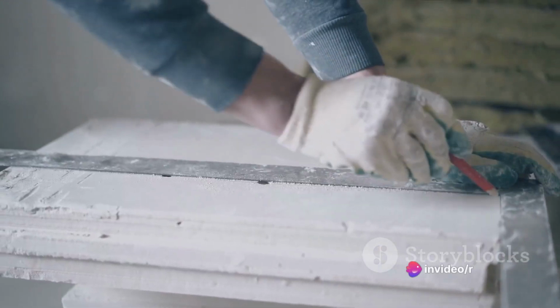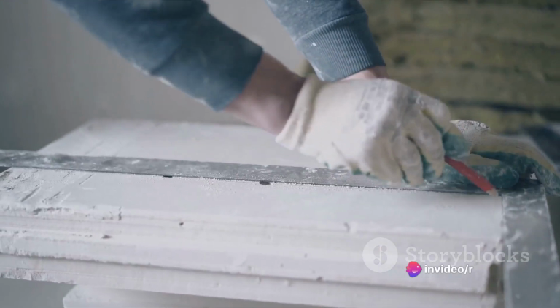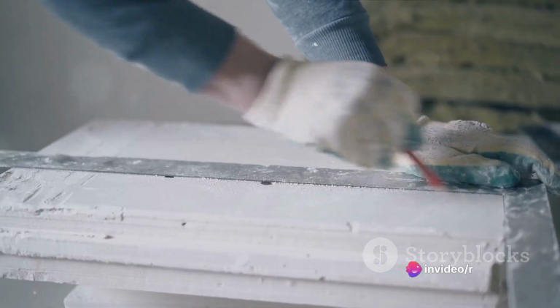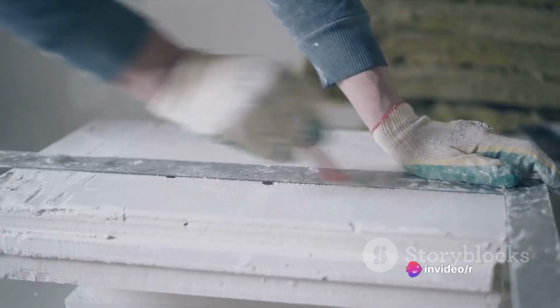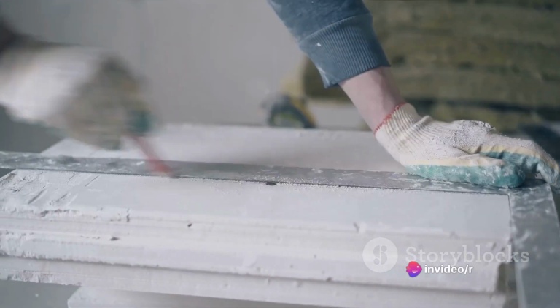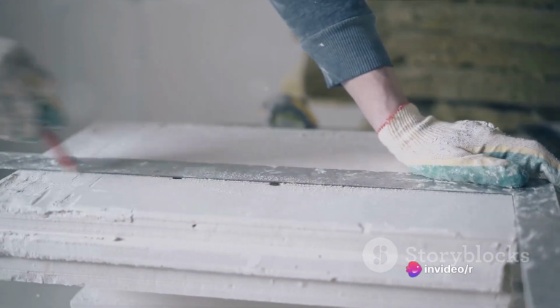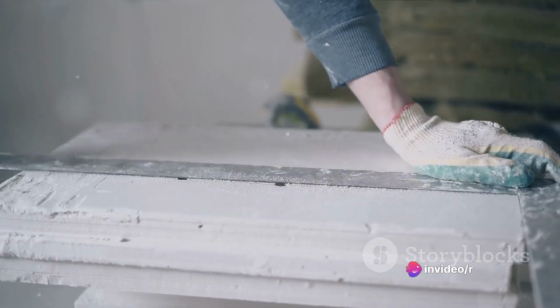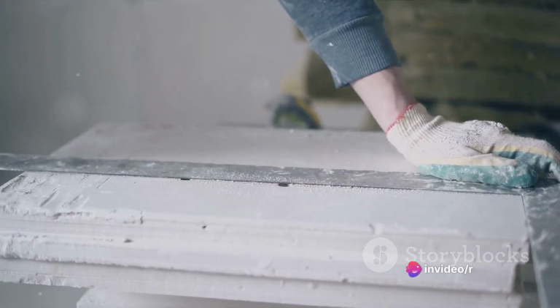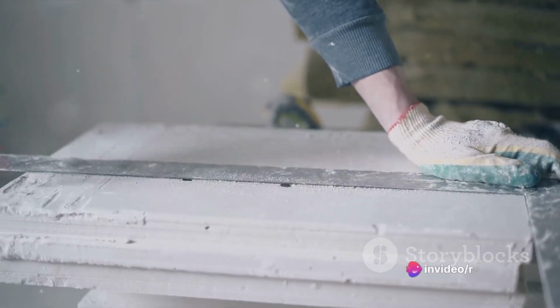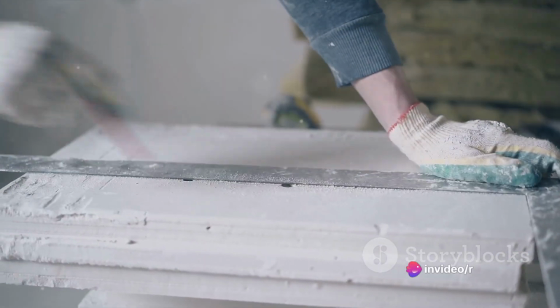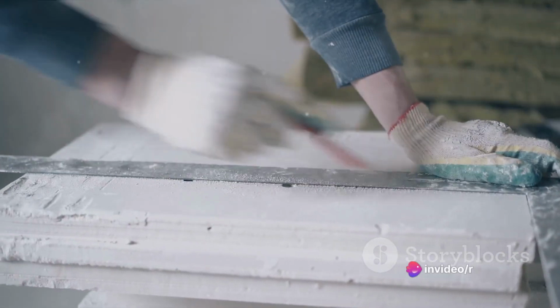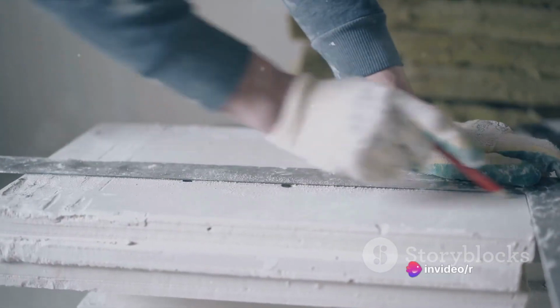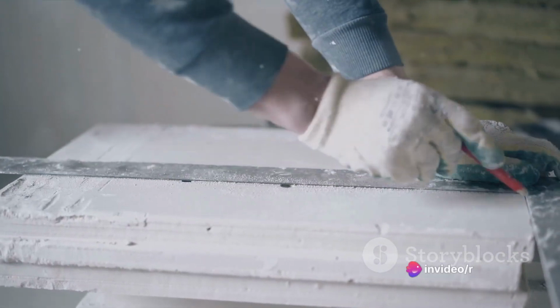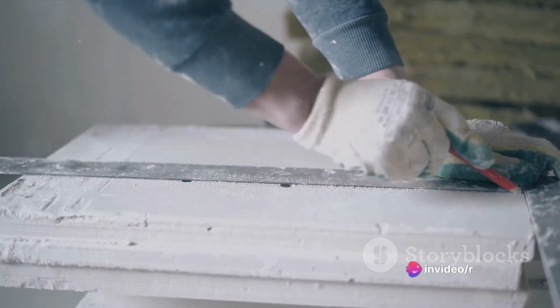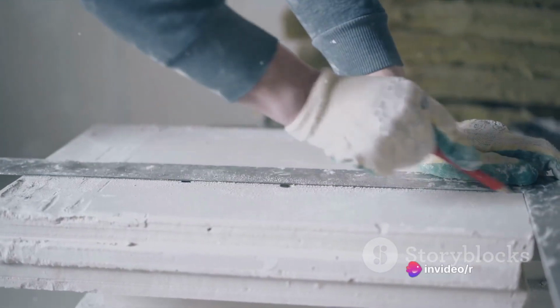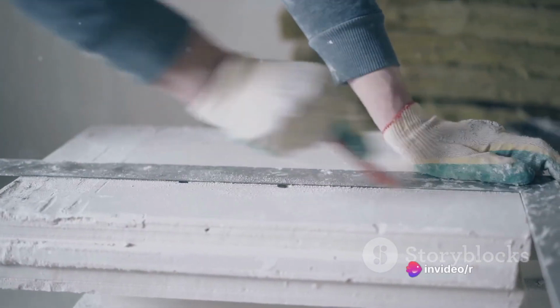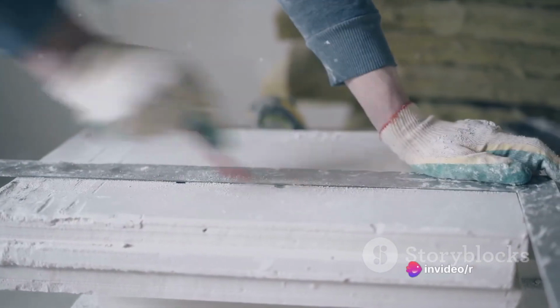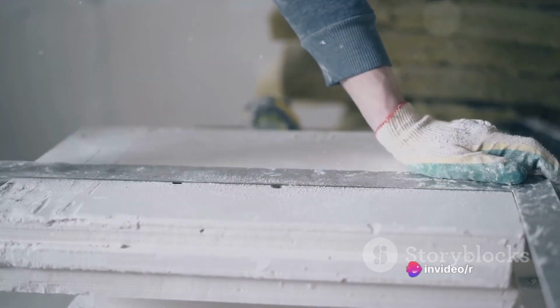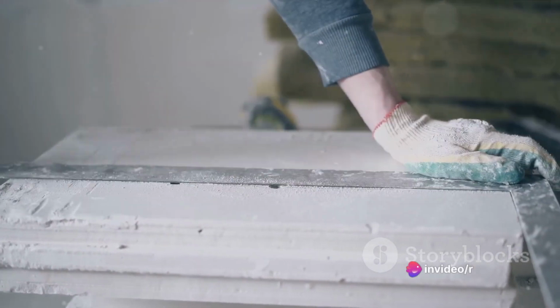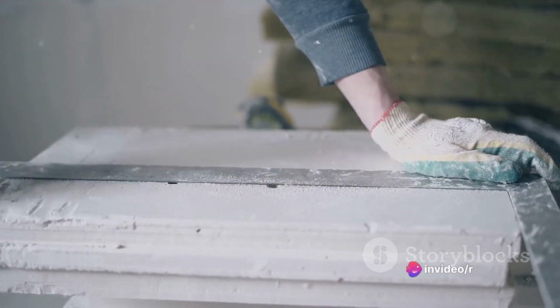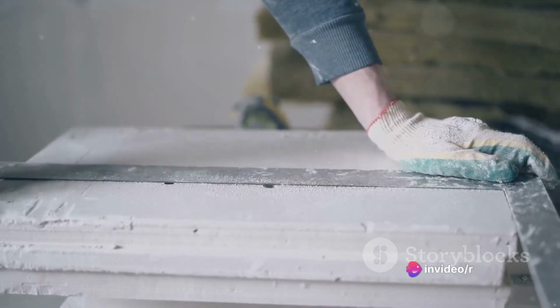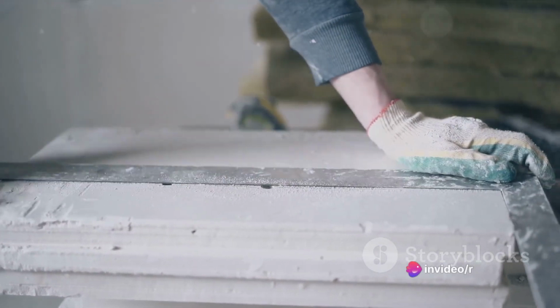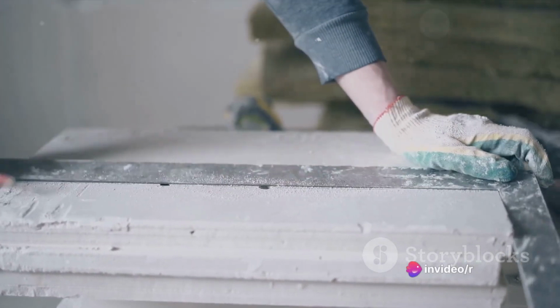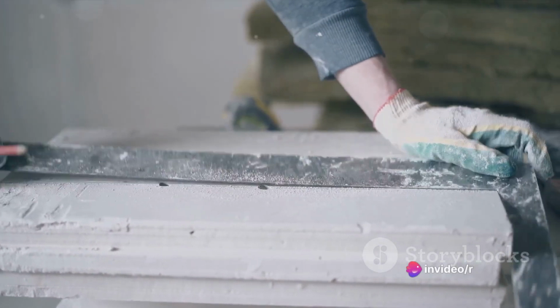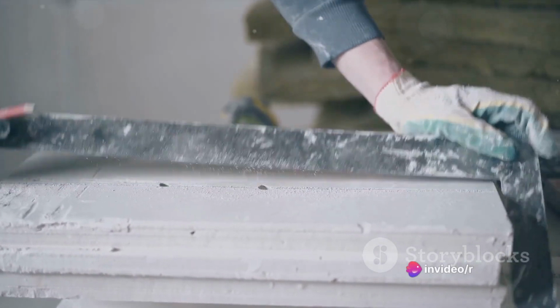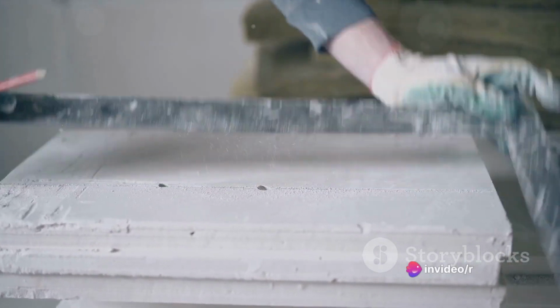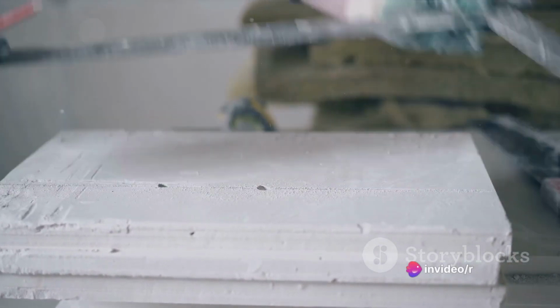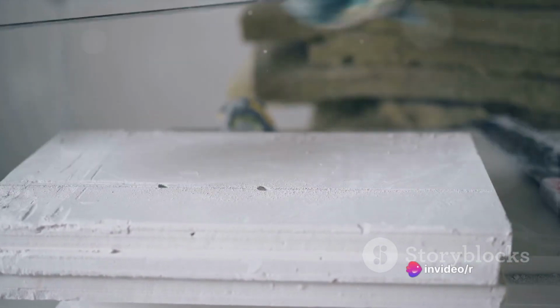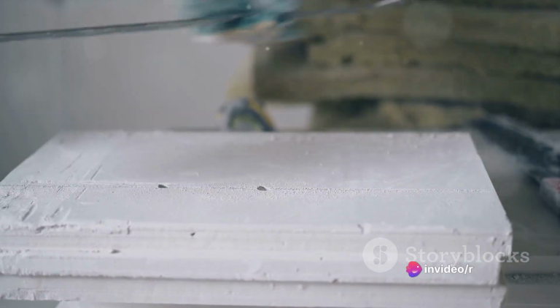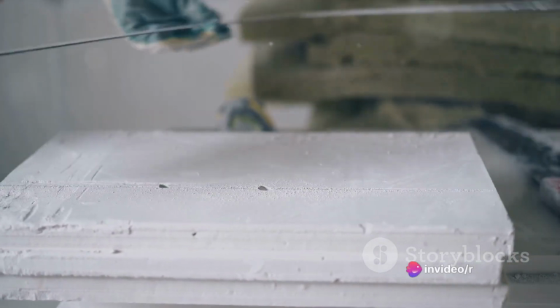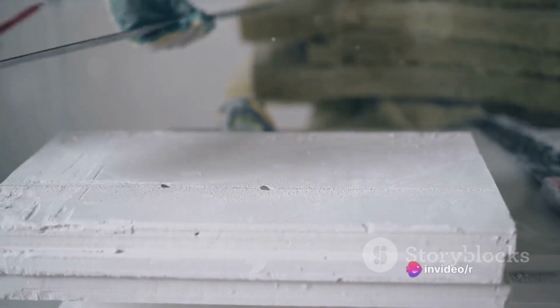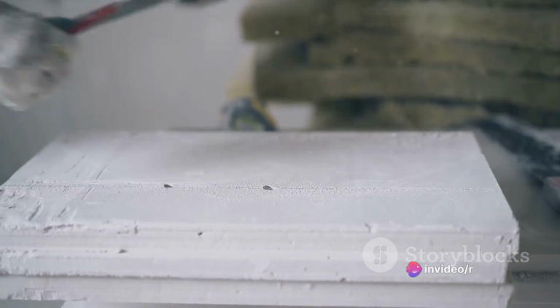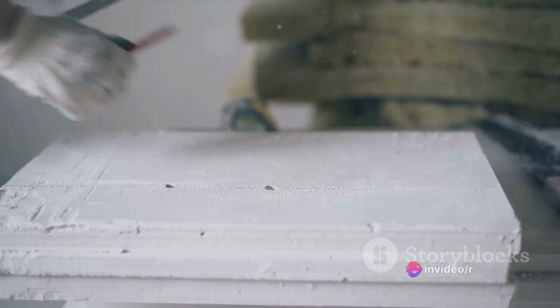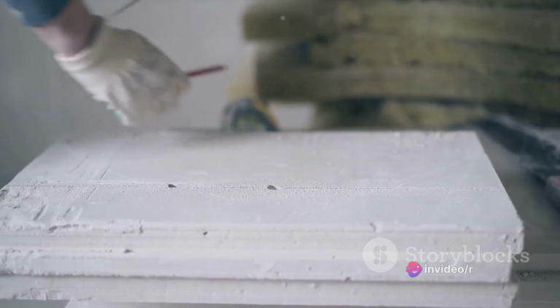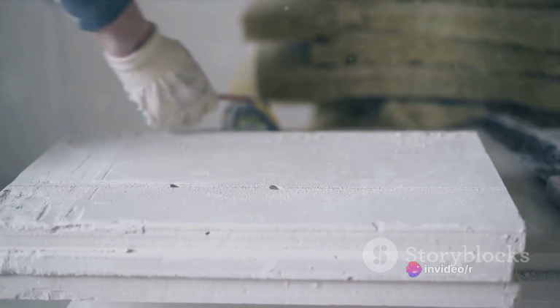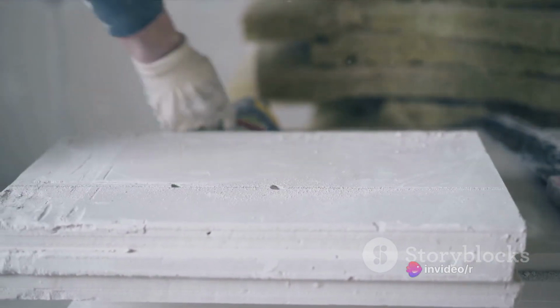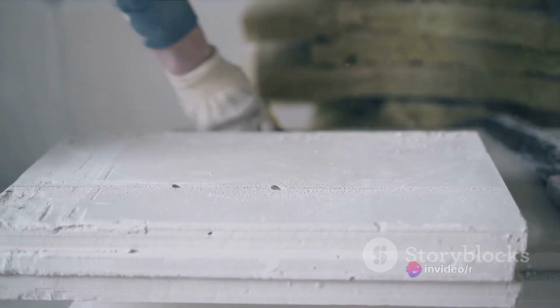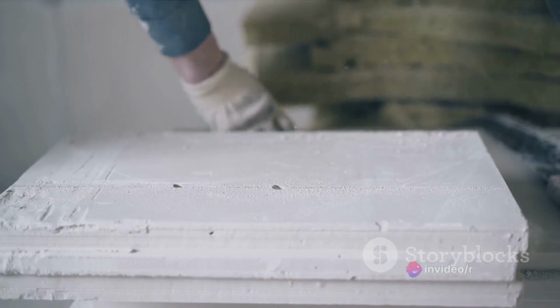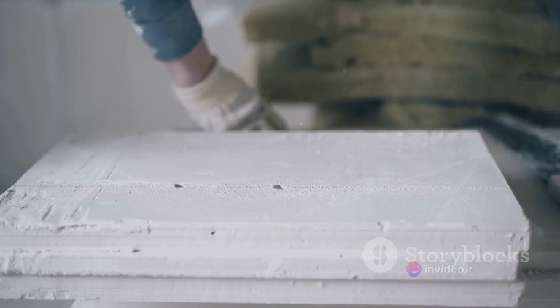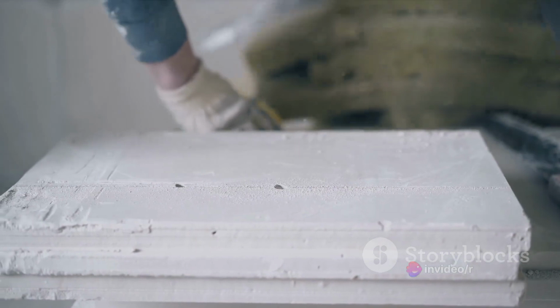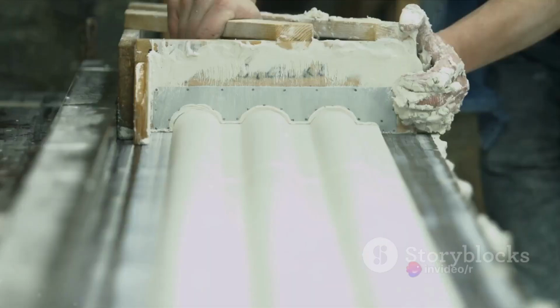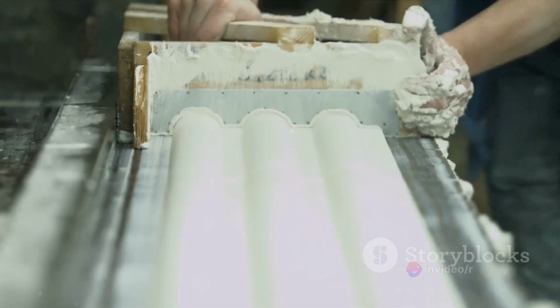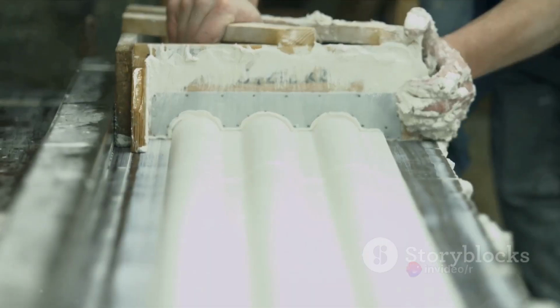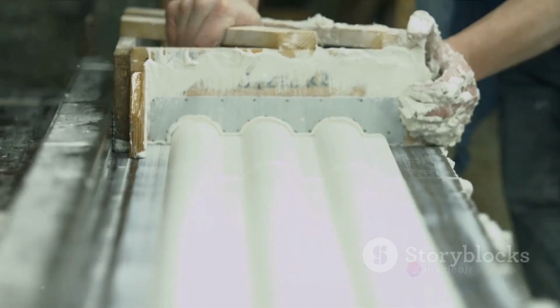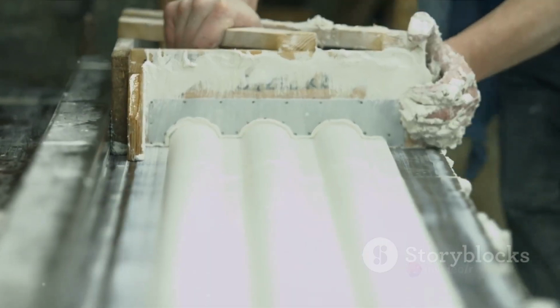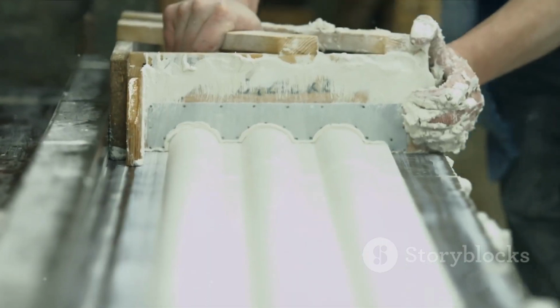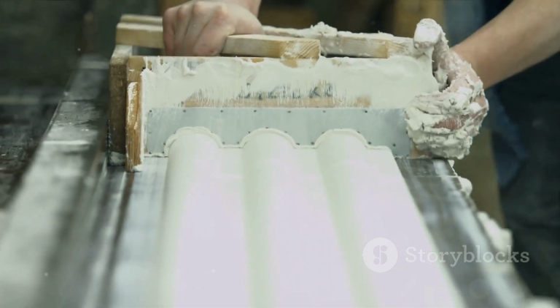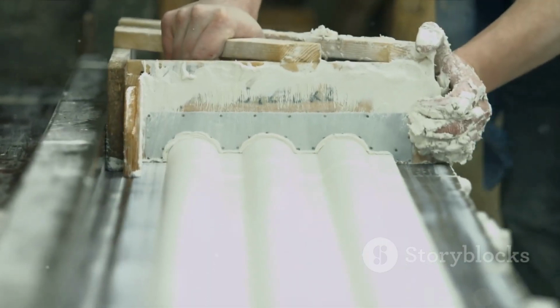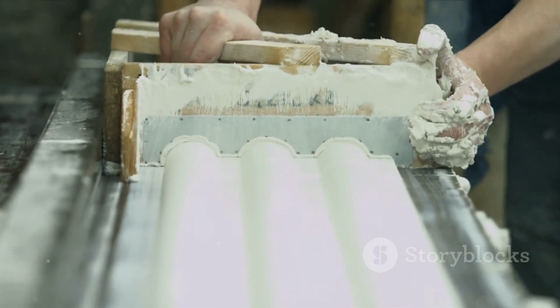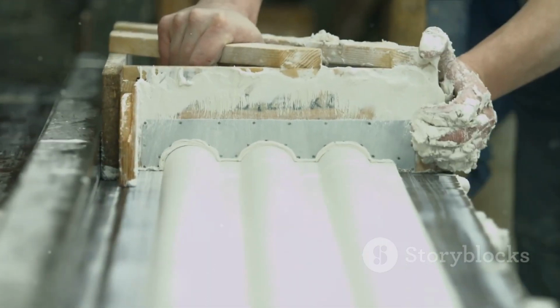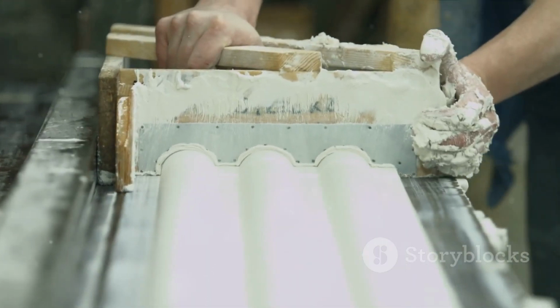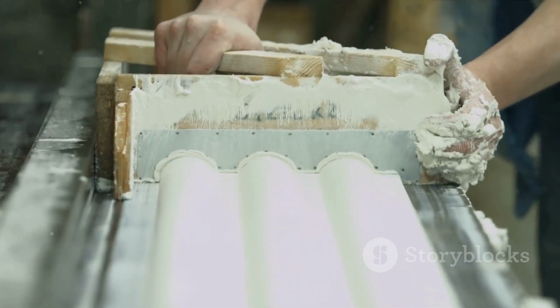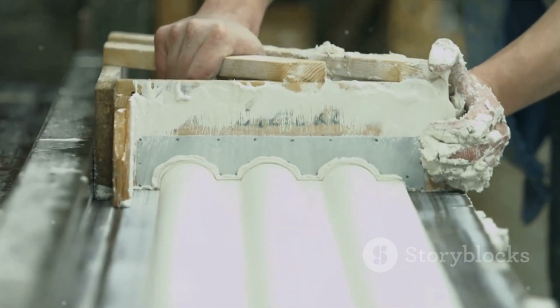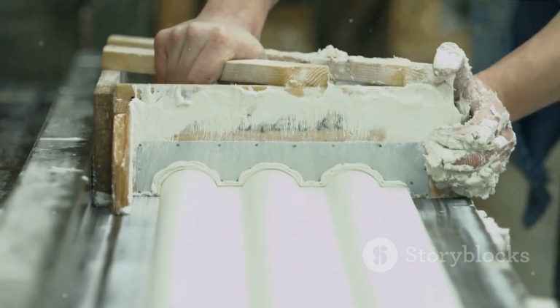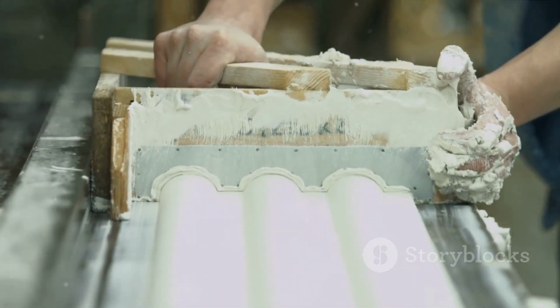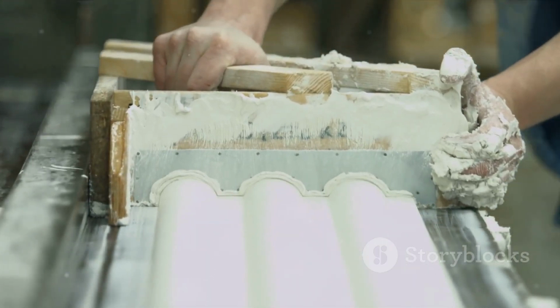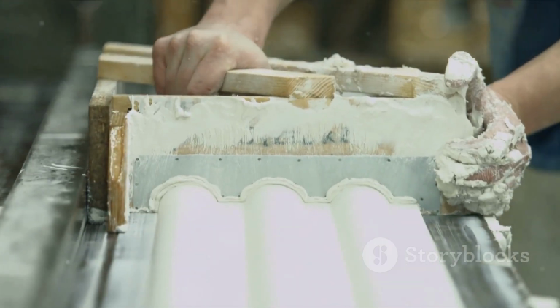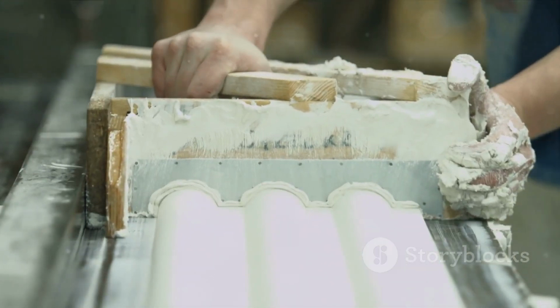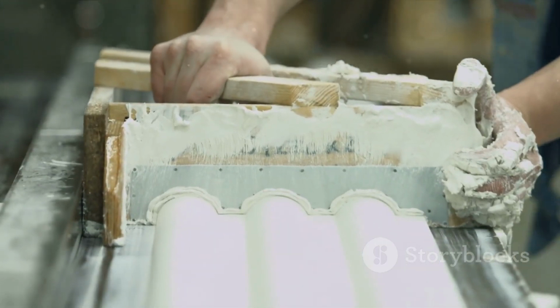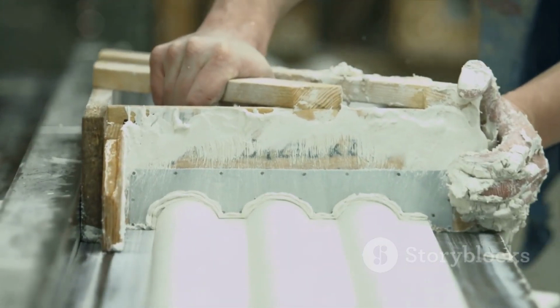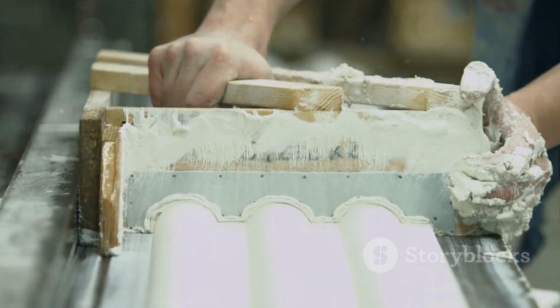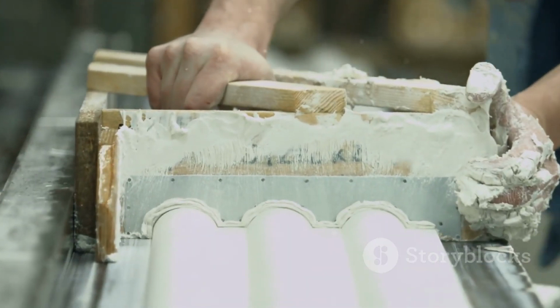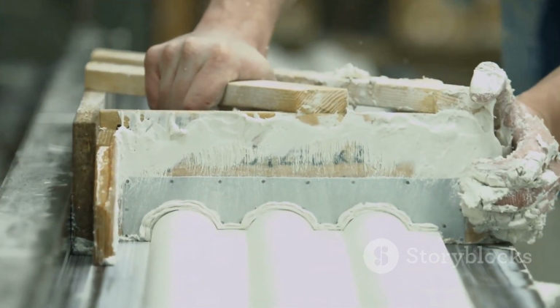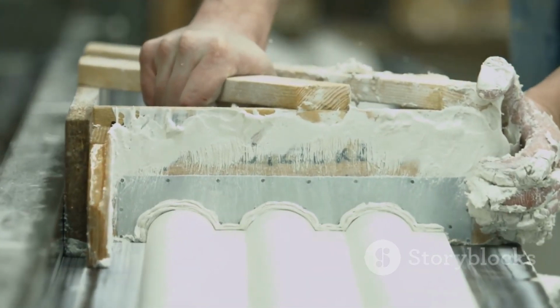This gypsum, a byproduct of the process, can then be safely disposed of — or better yet, used in construction and agriculture.